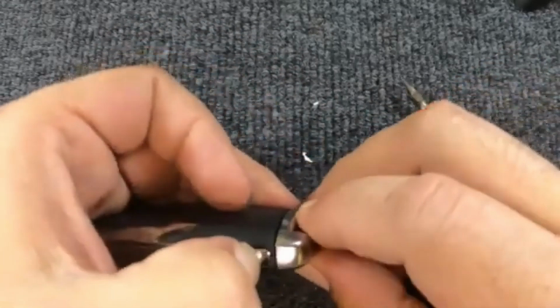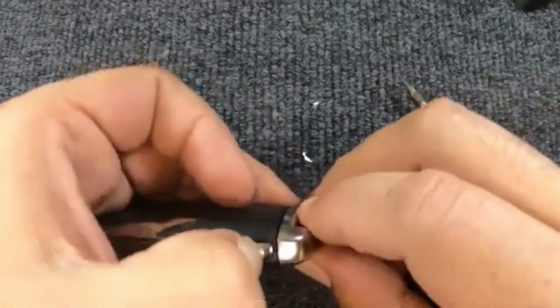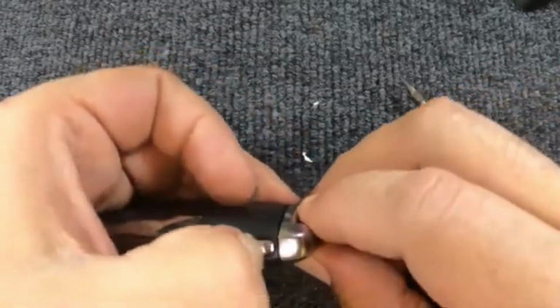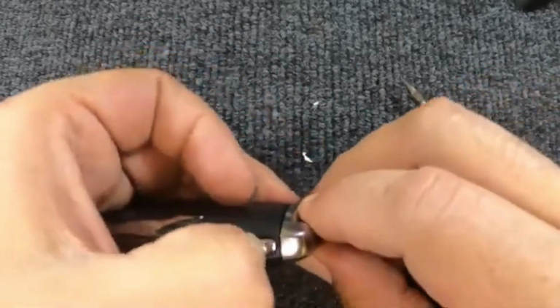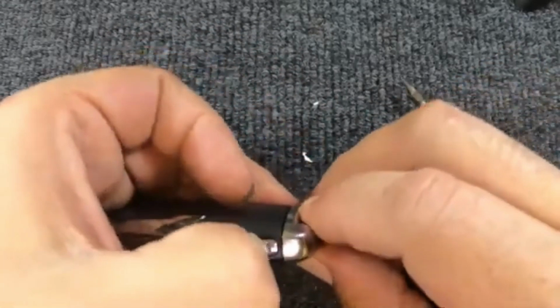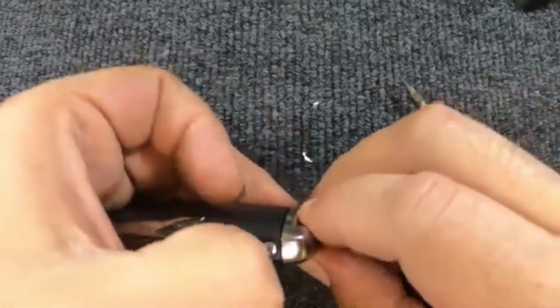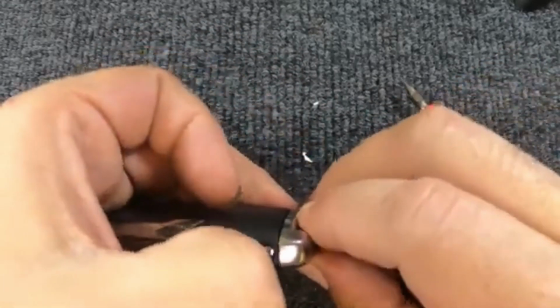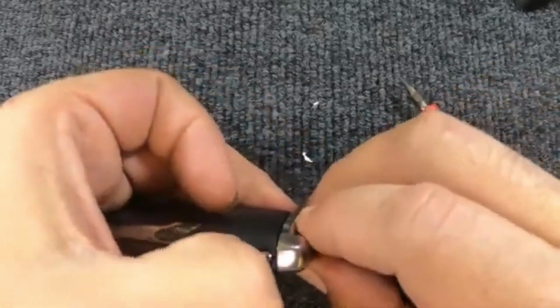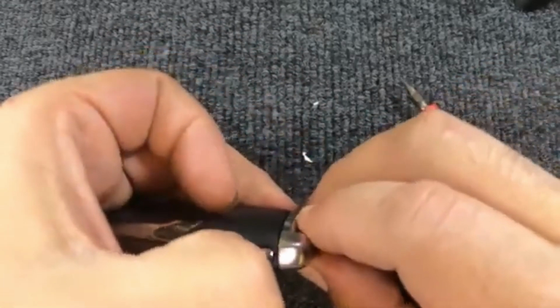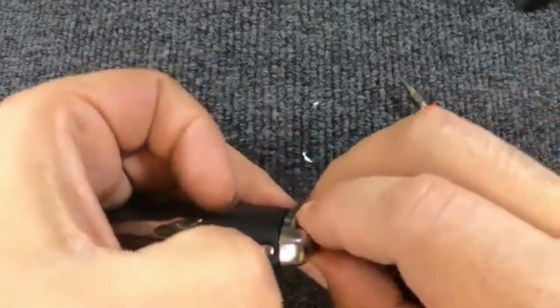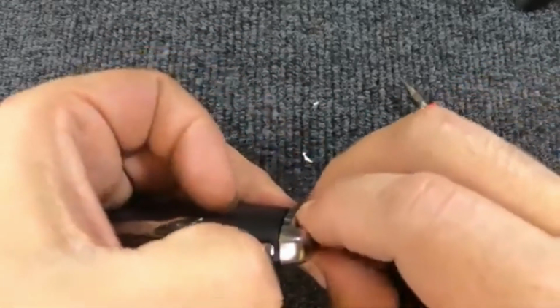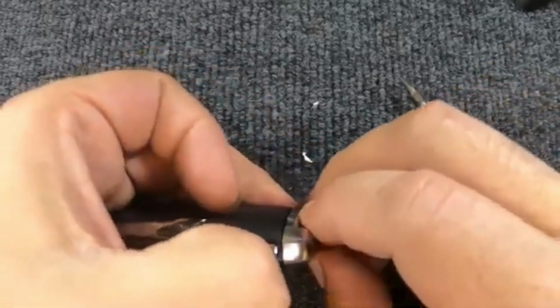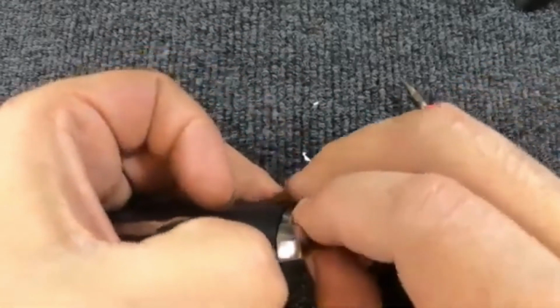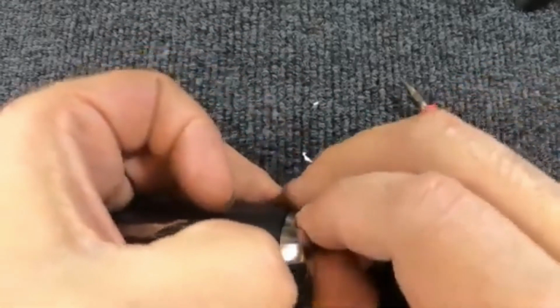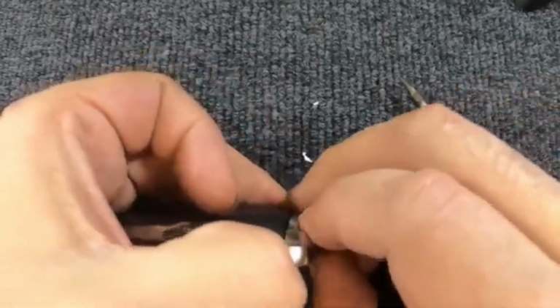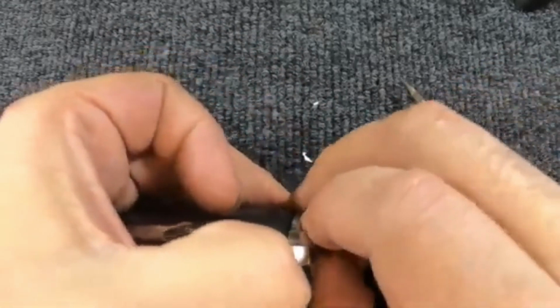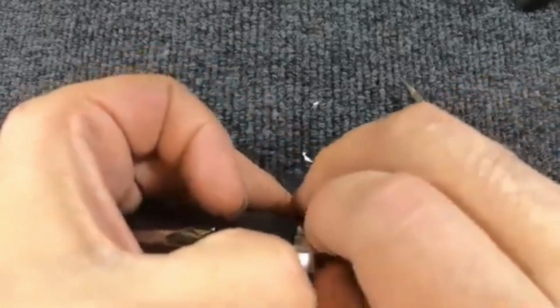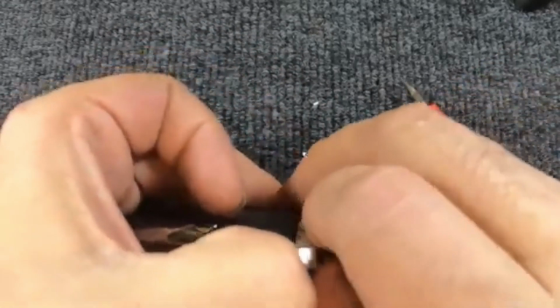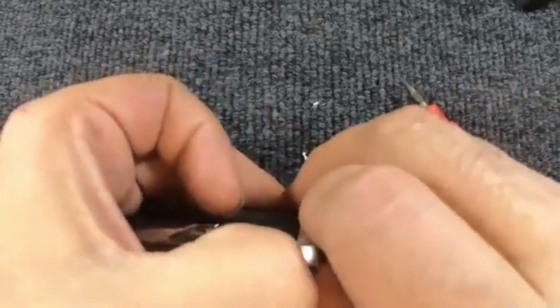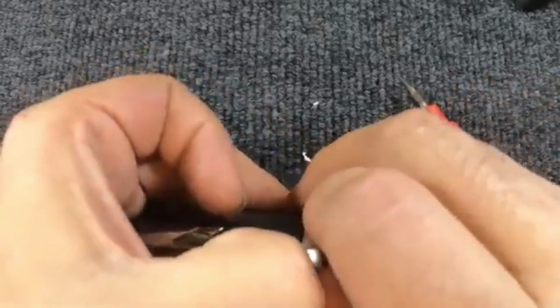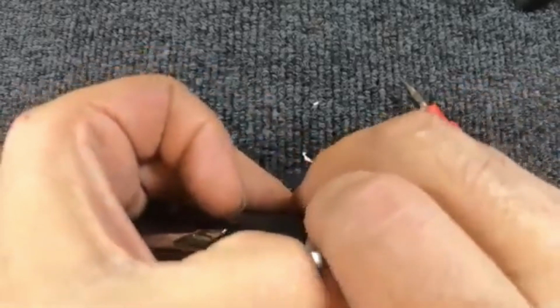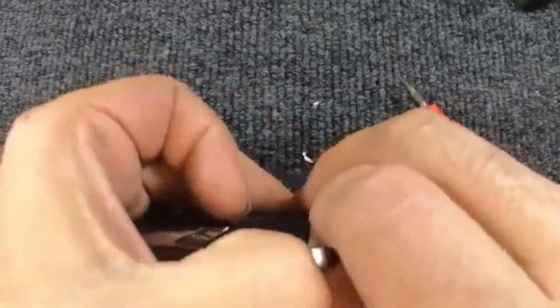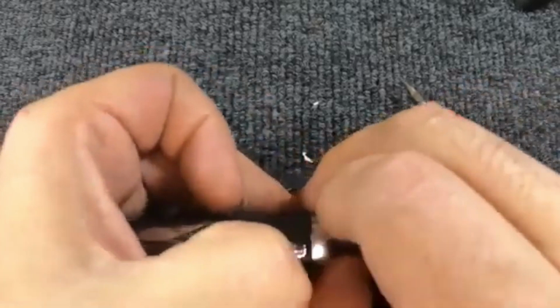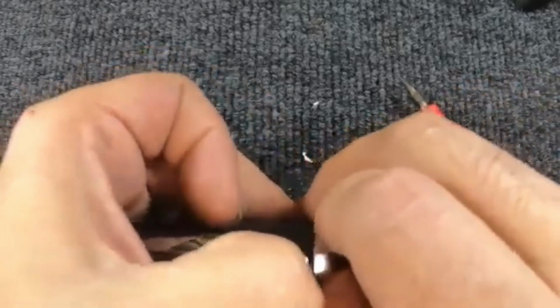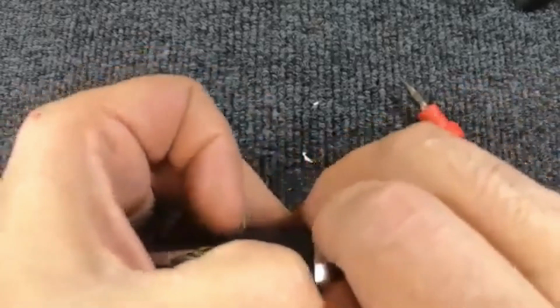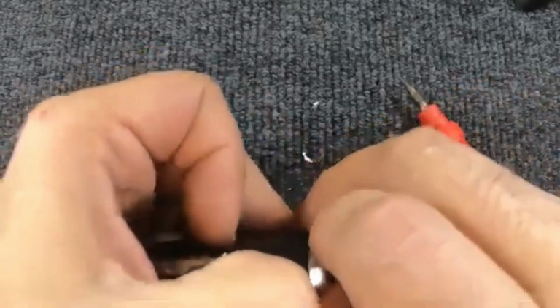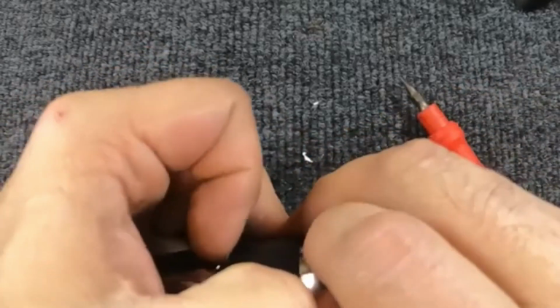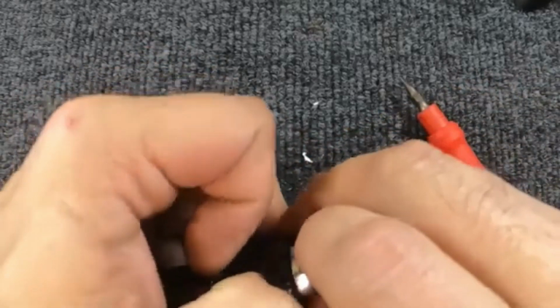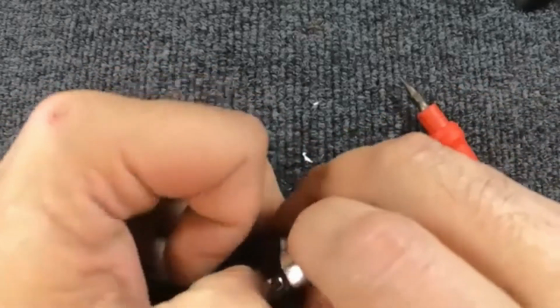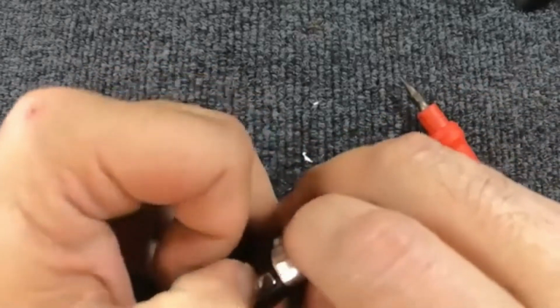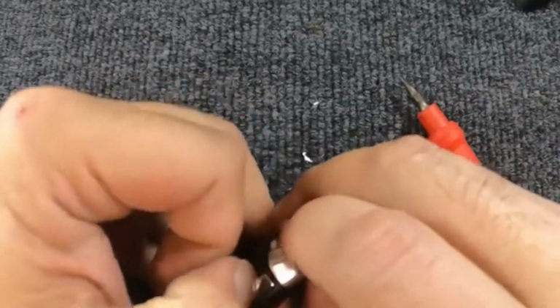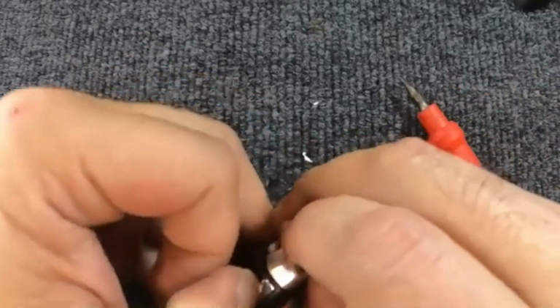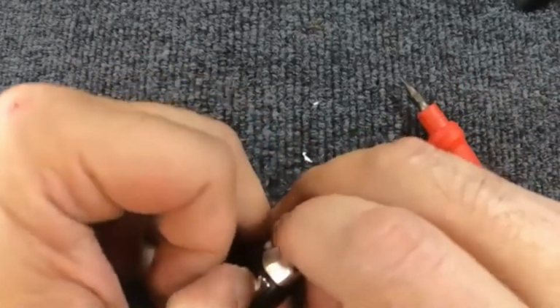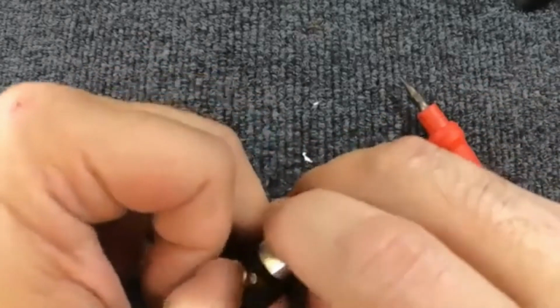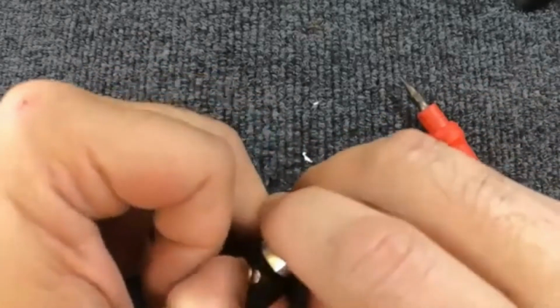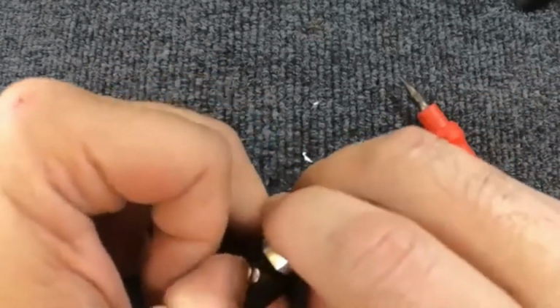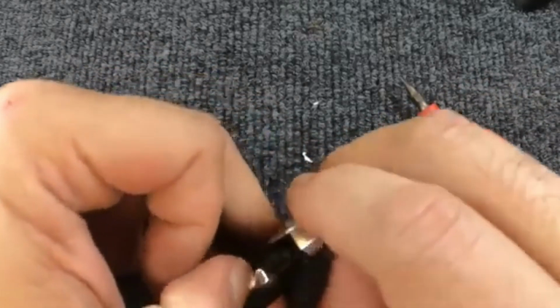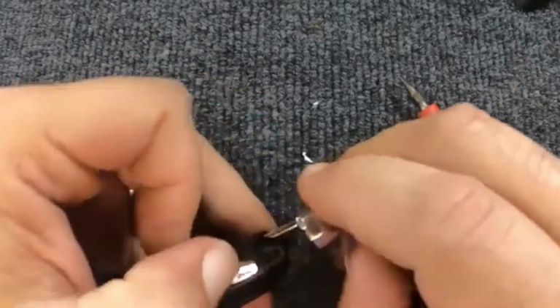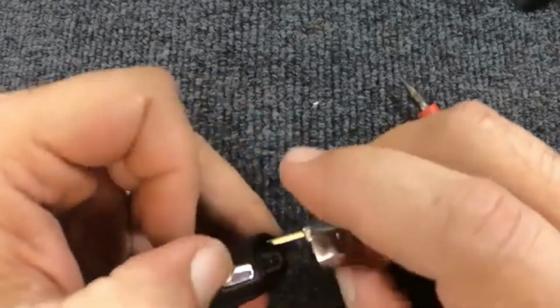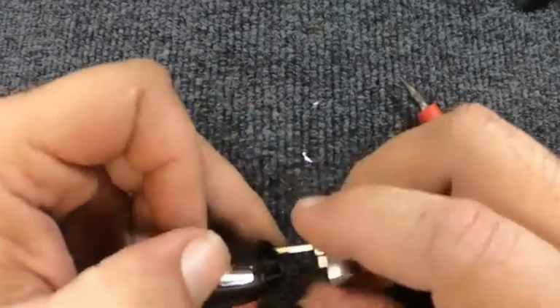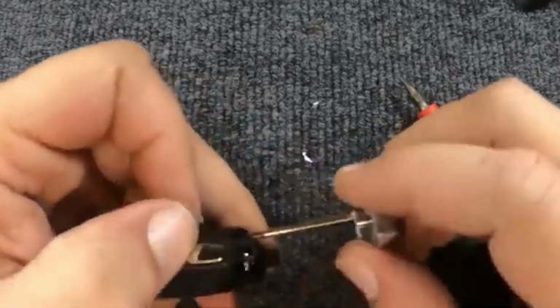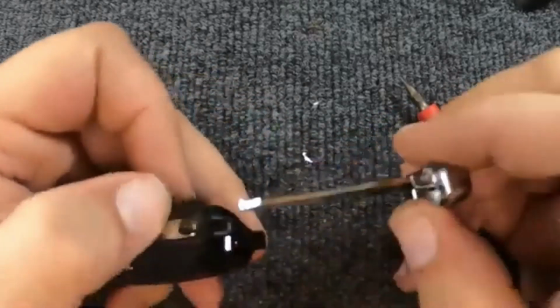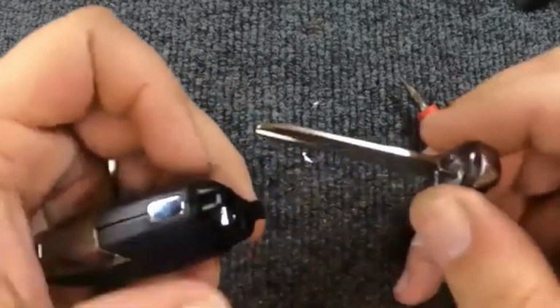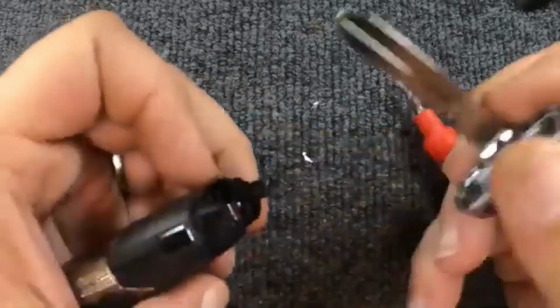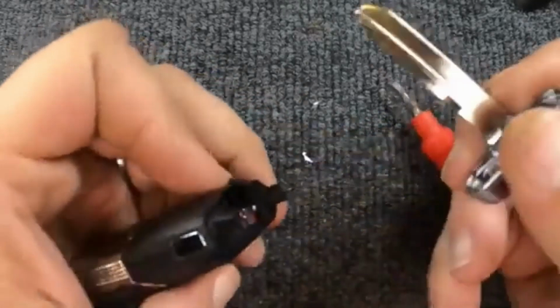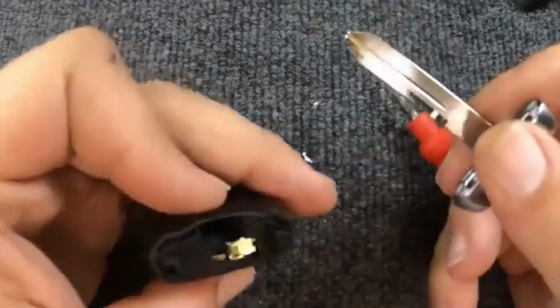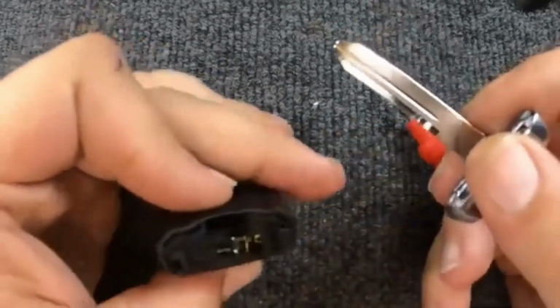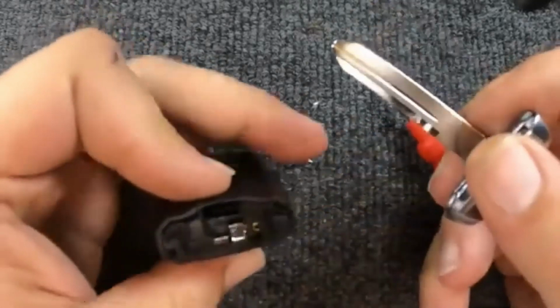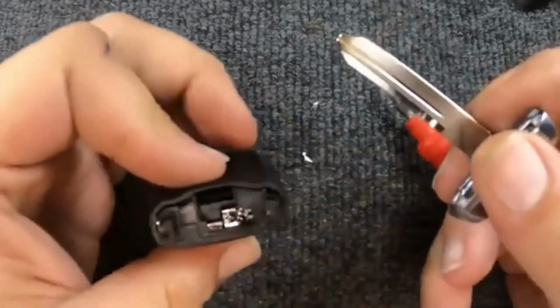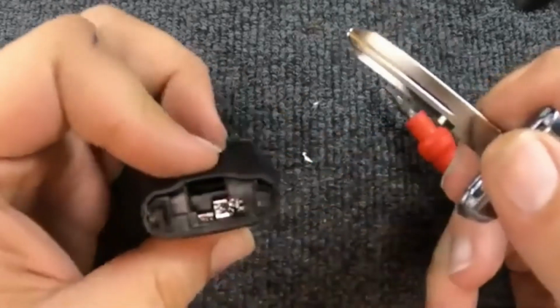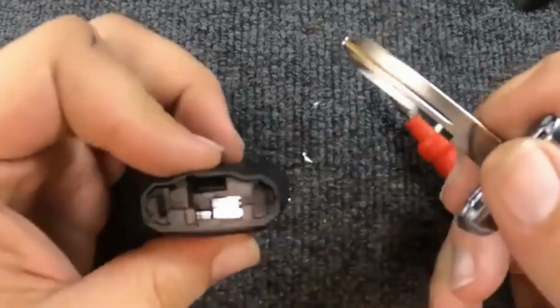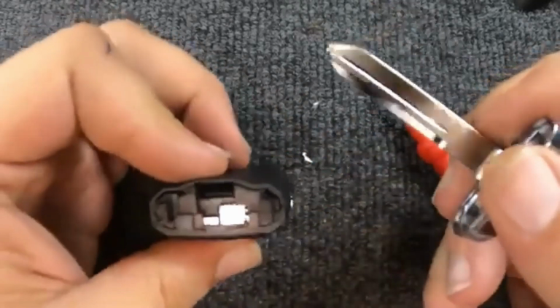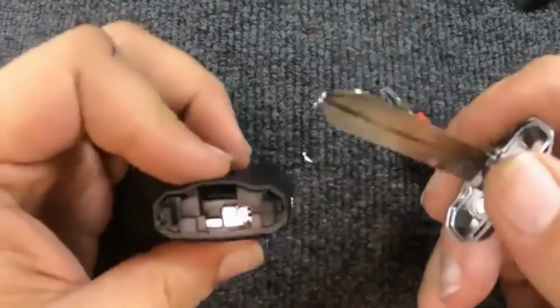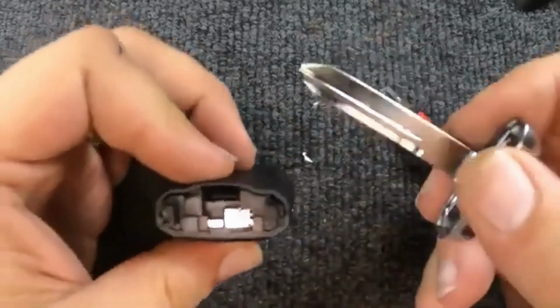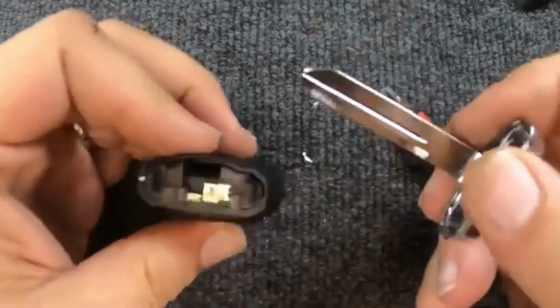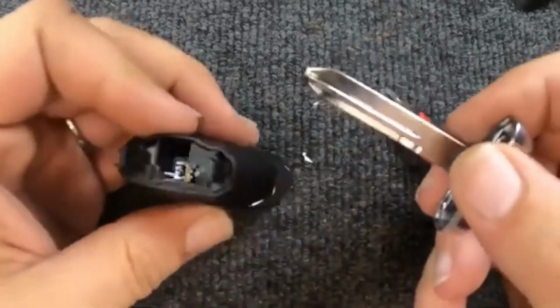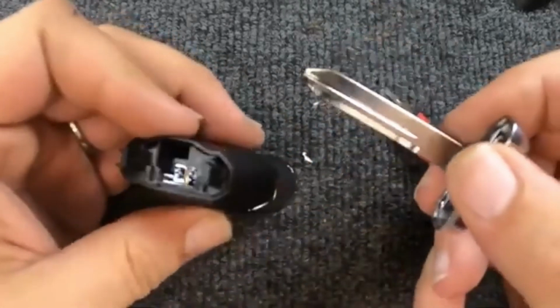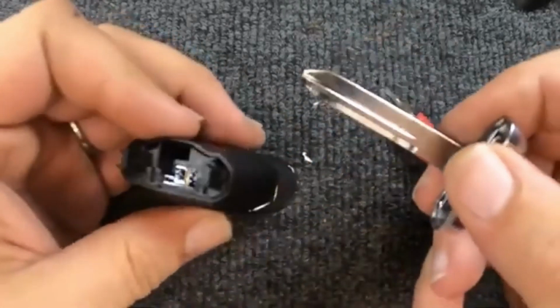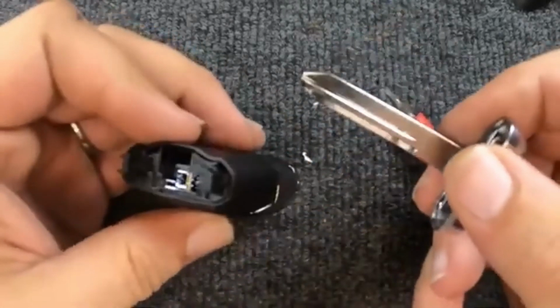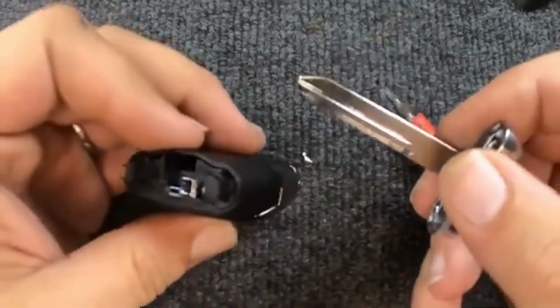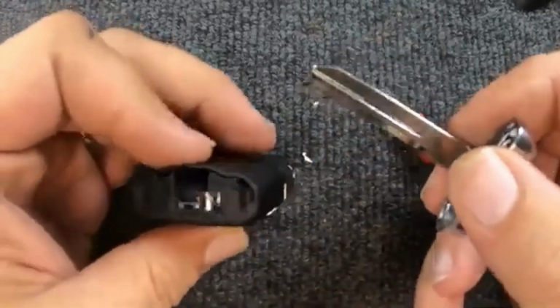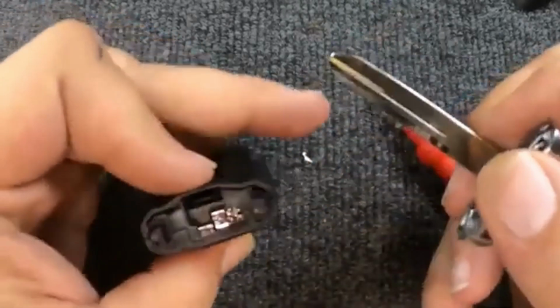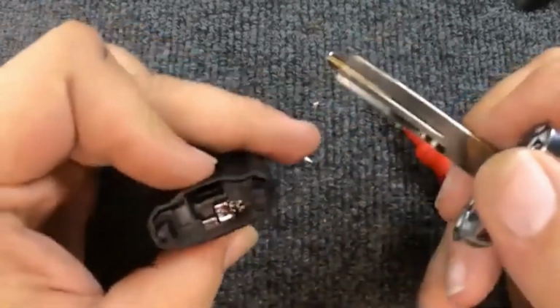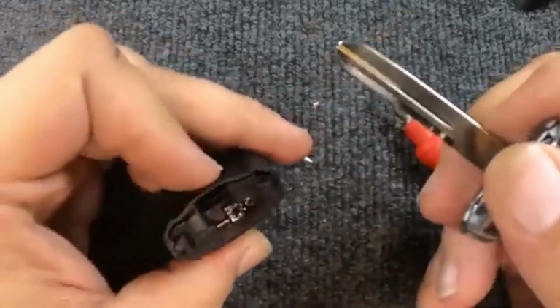Use your fingernail and push down on the side to pull your emergency release out. When you do, your blade will pop out.